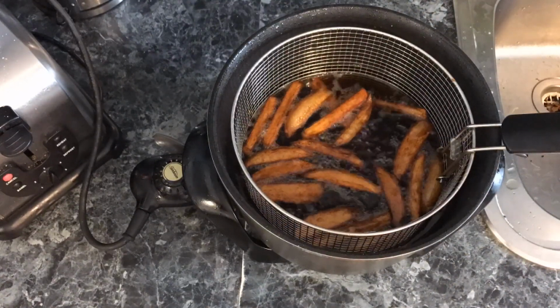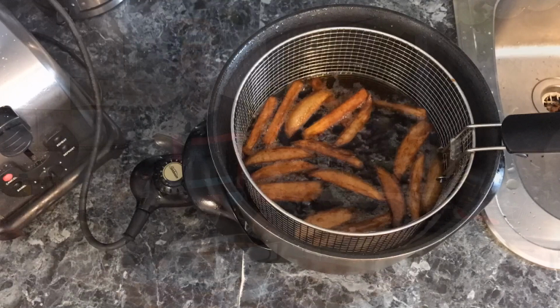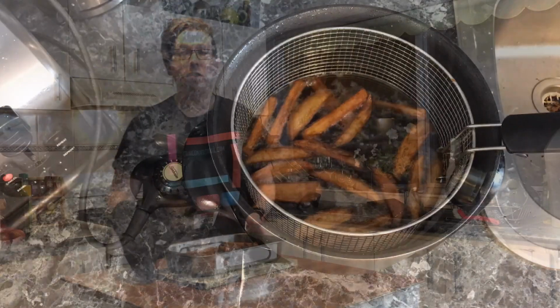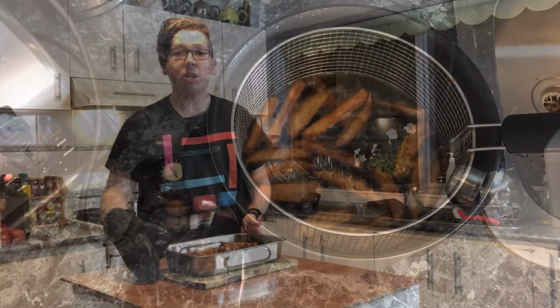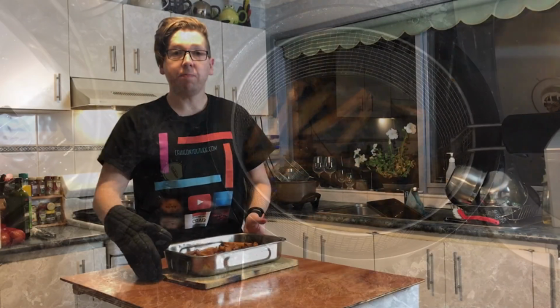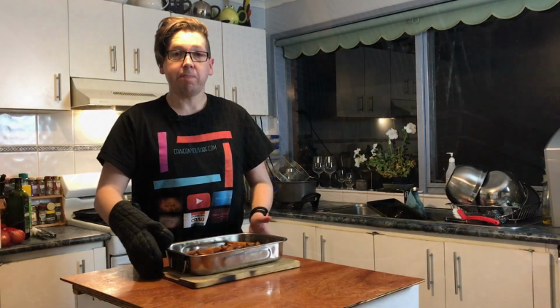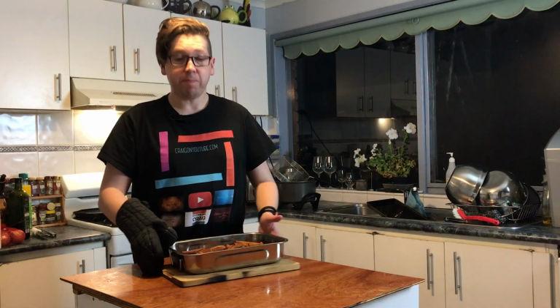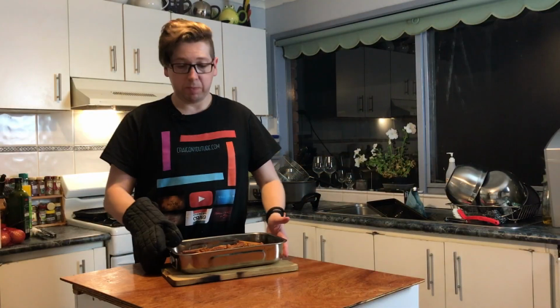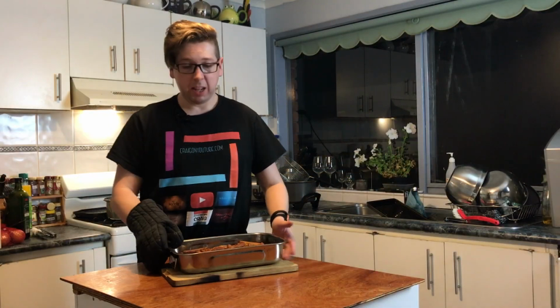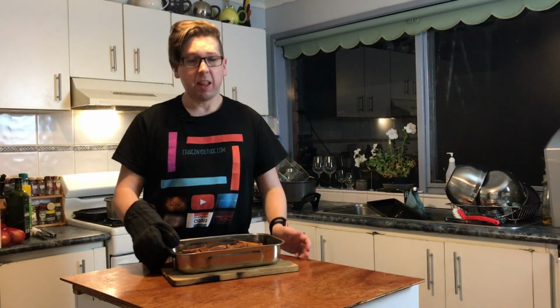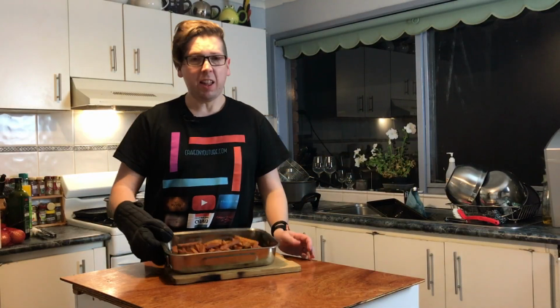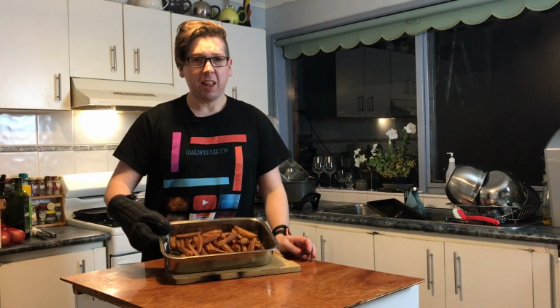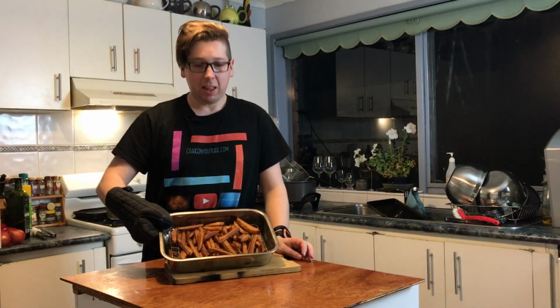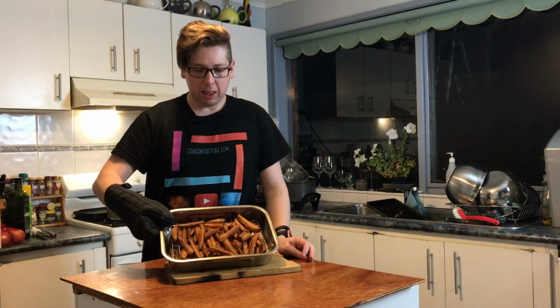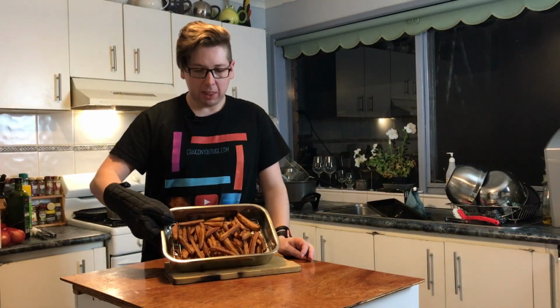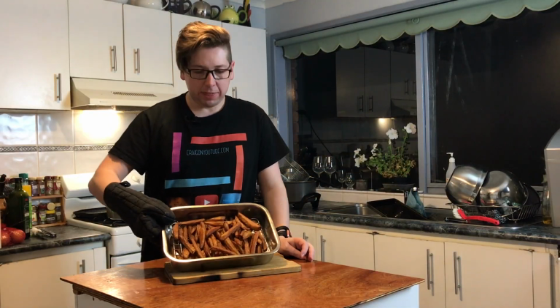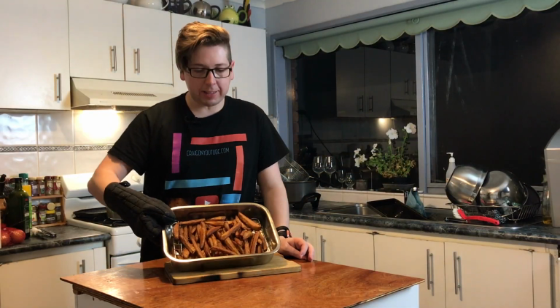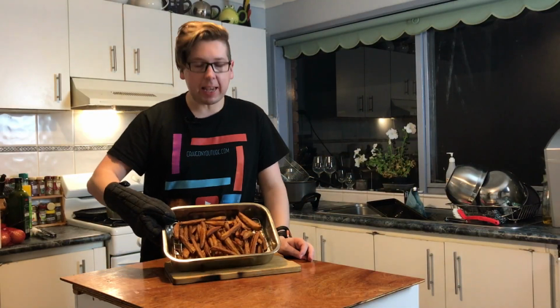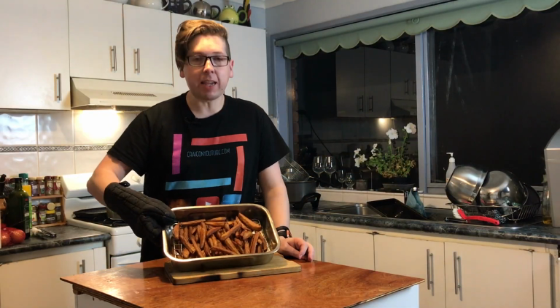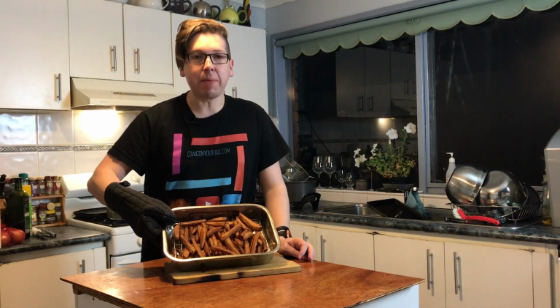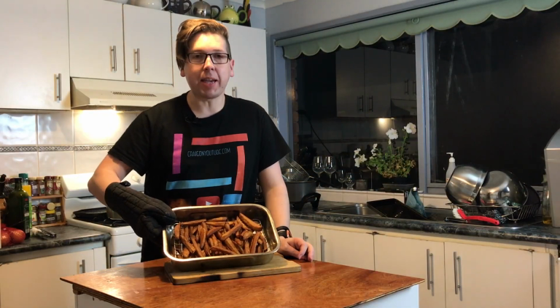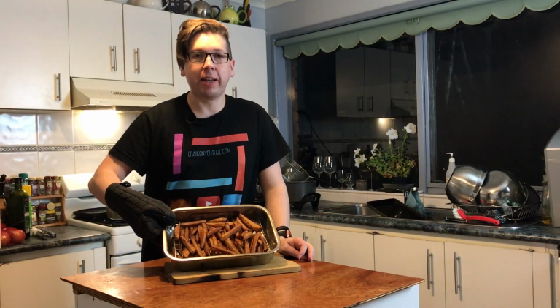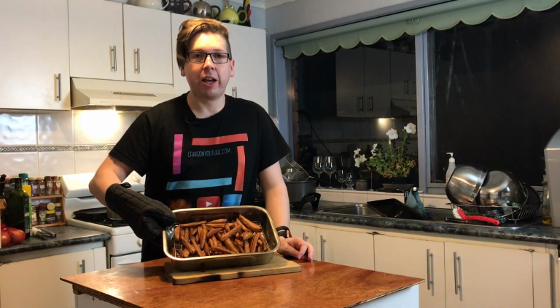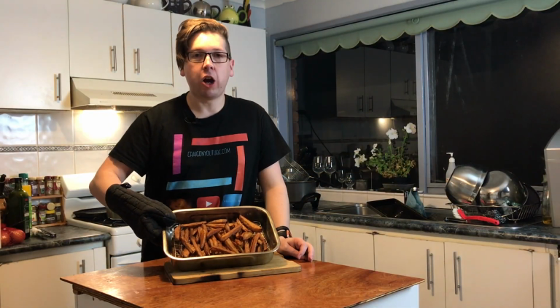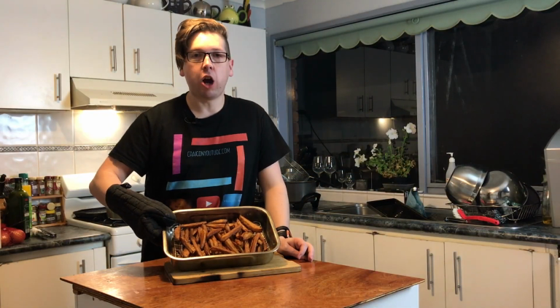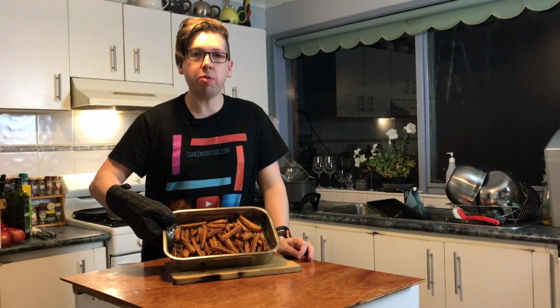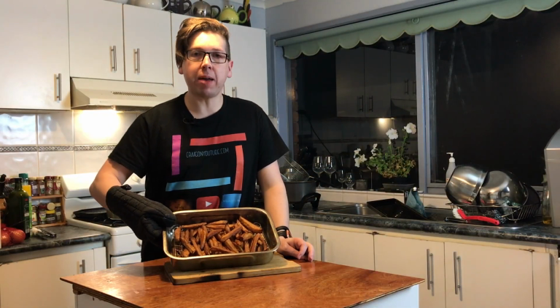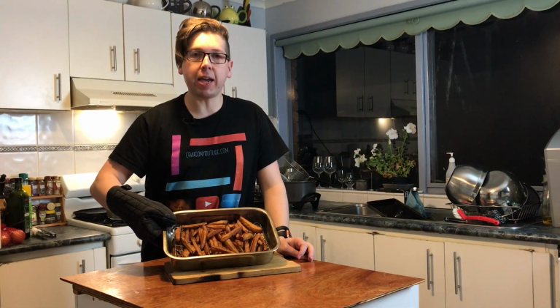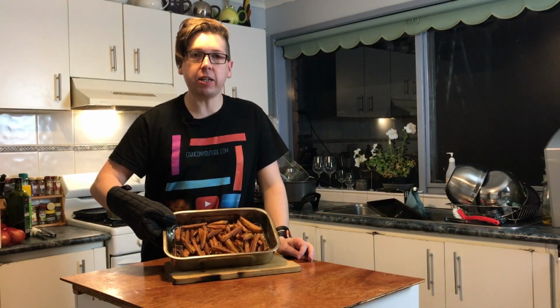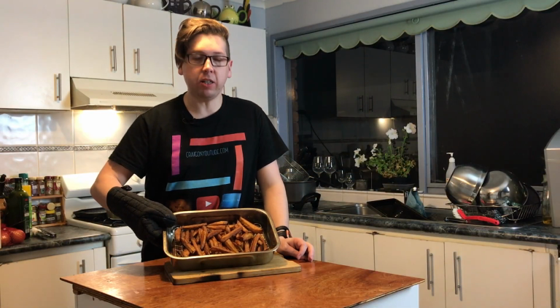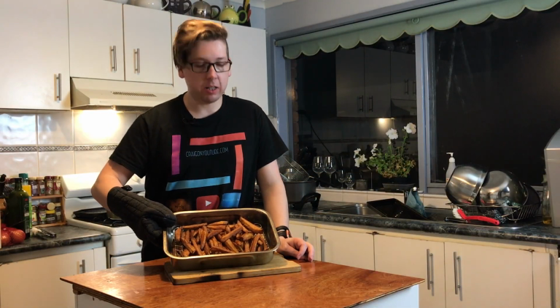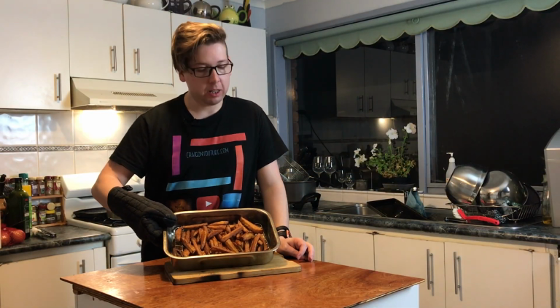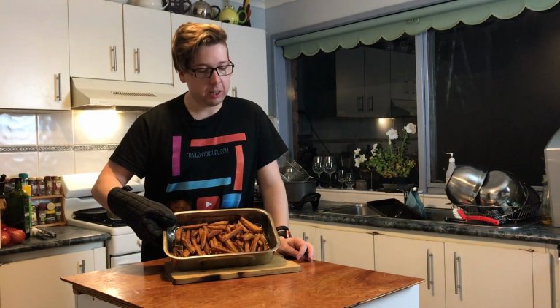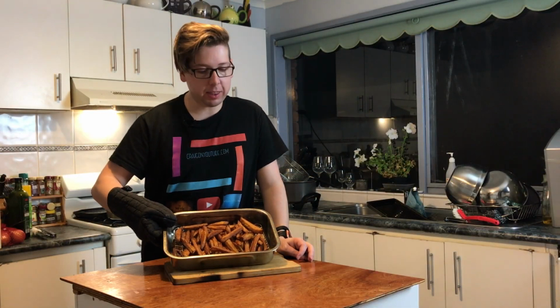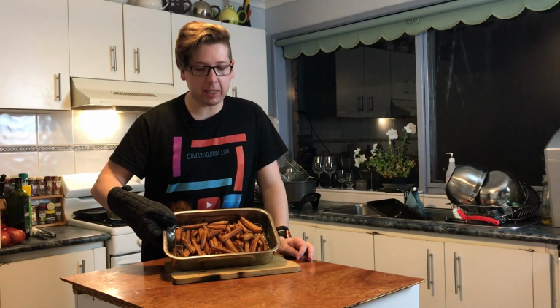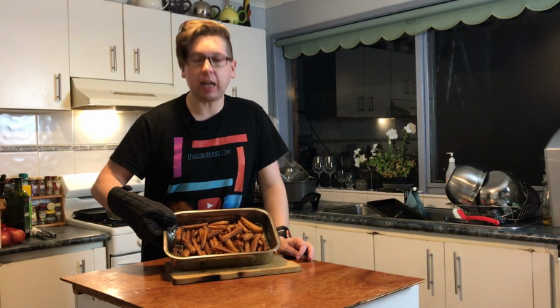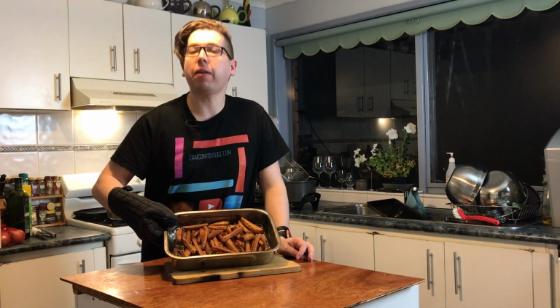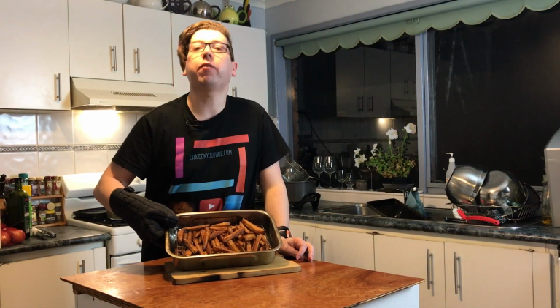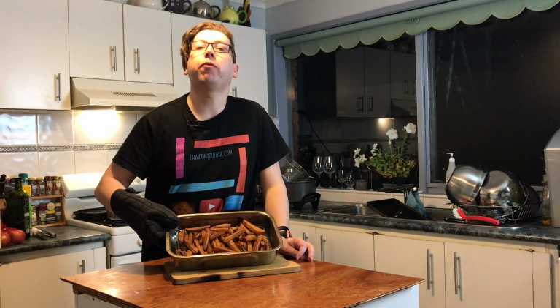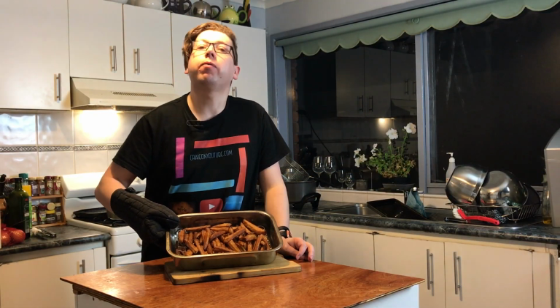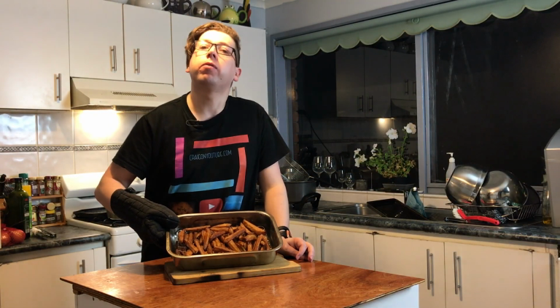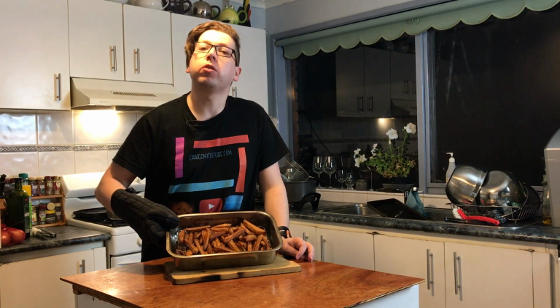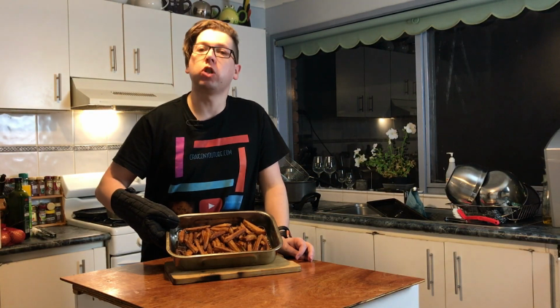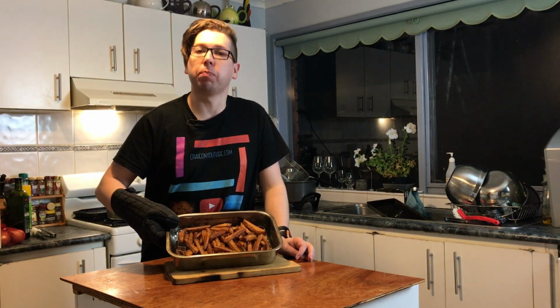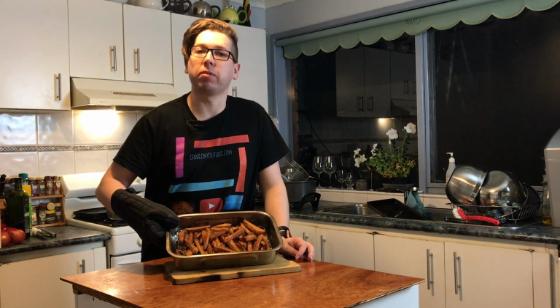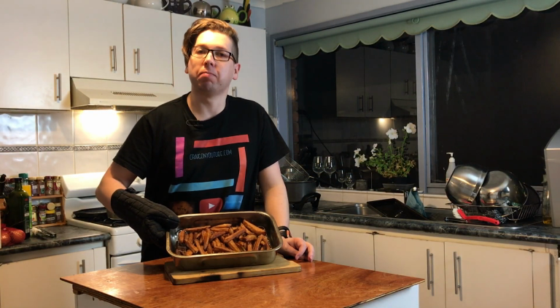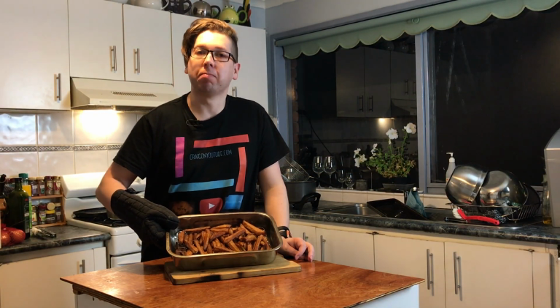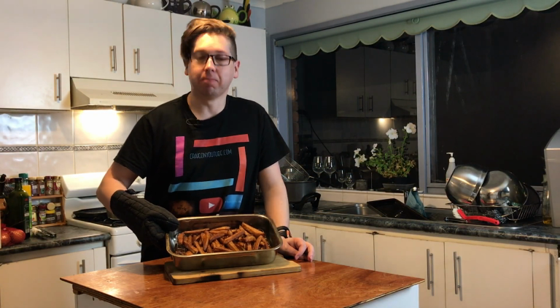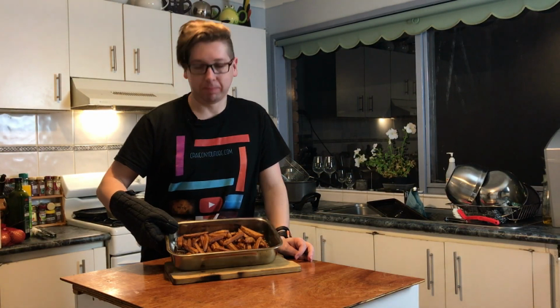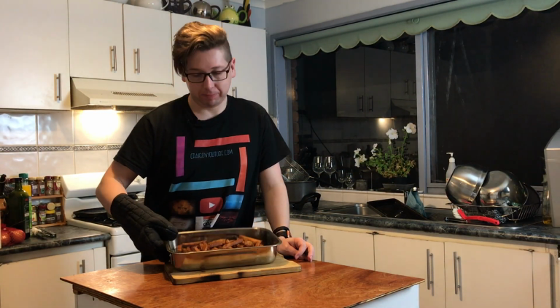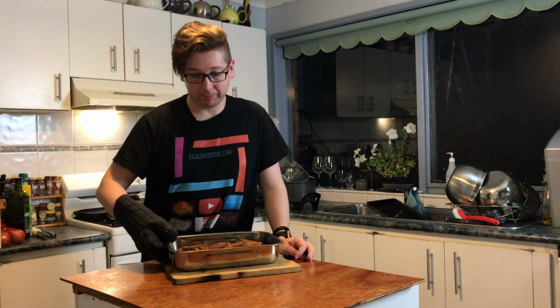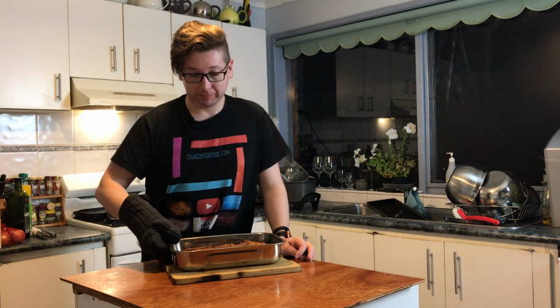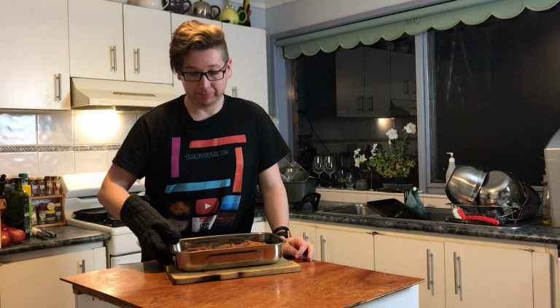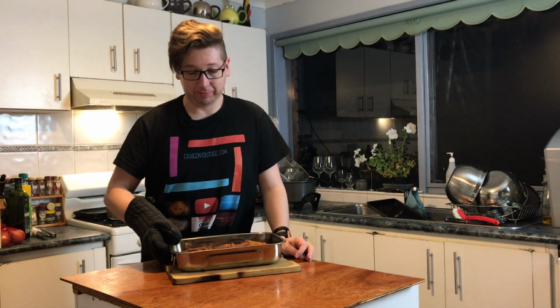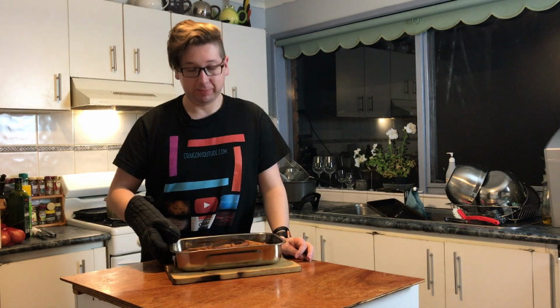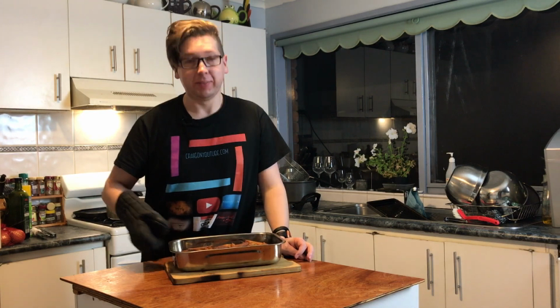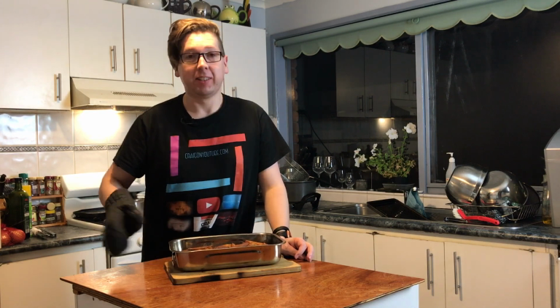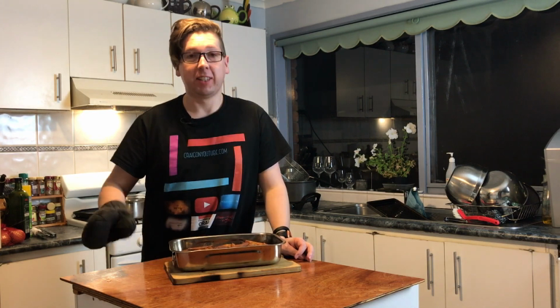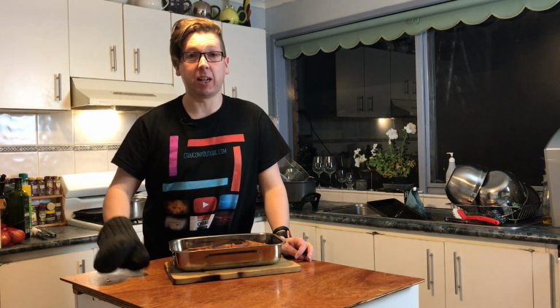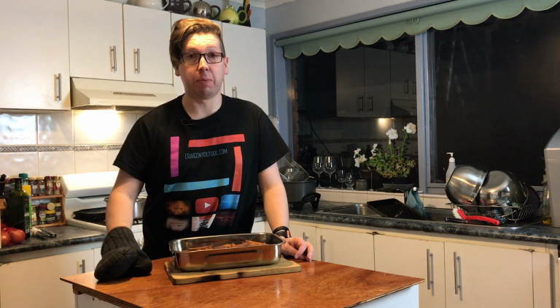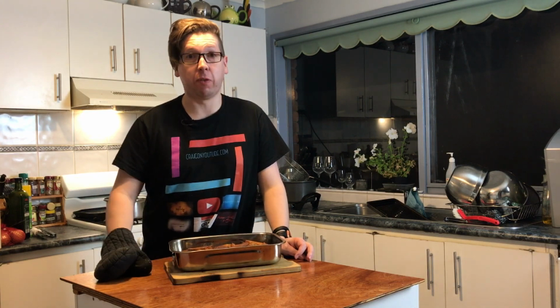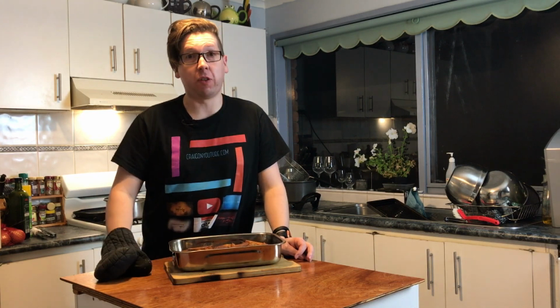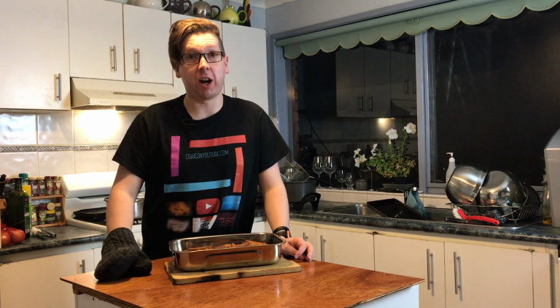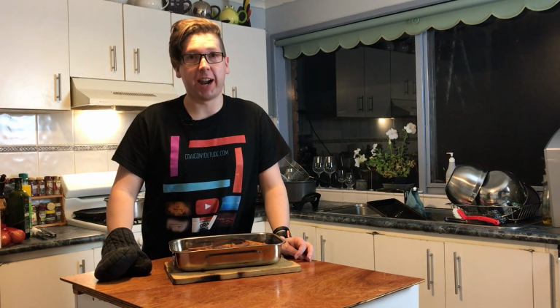So that's how you make homemade thick cut chips — double fried.